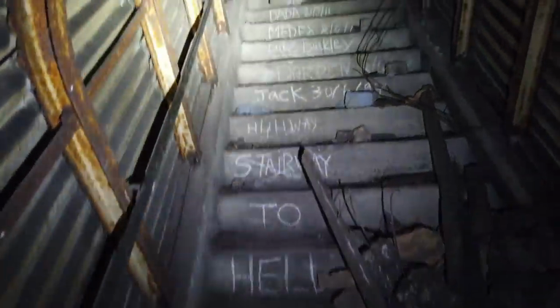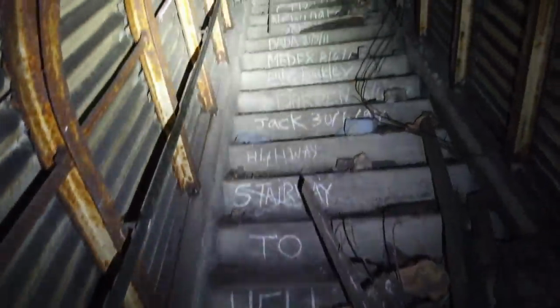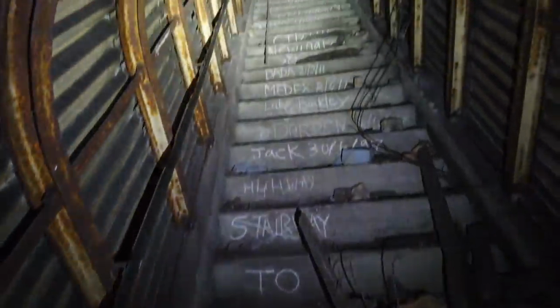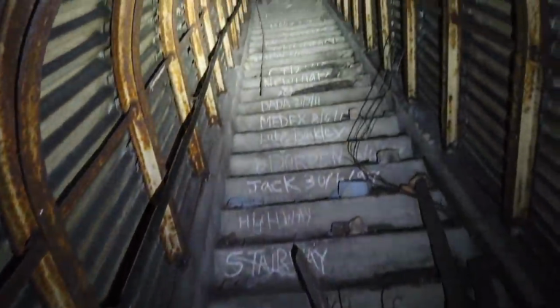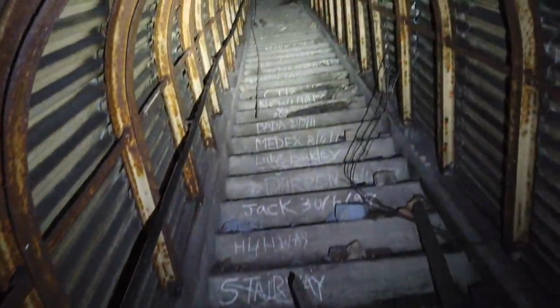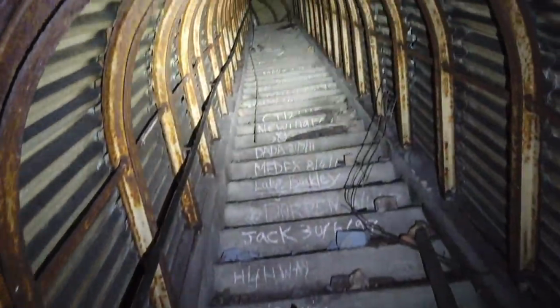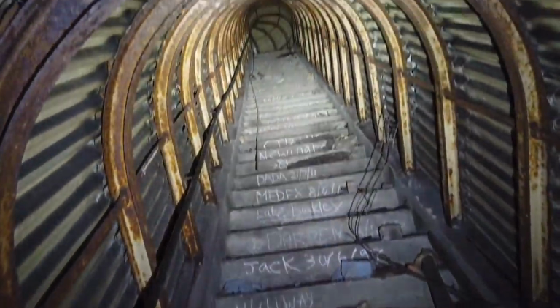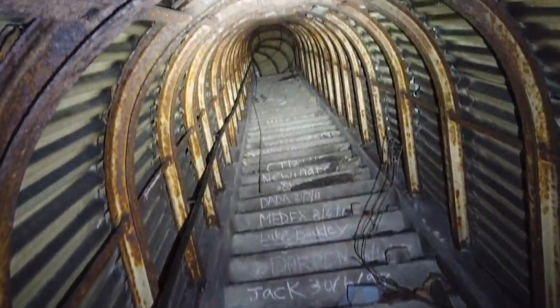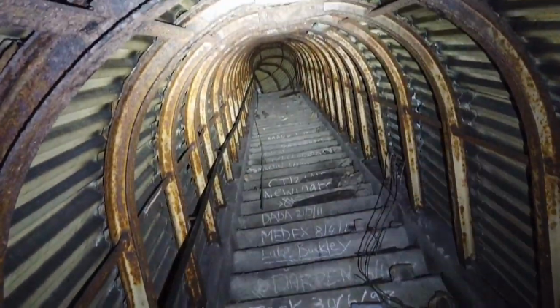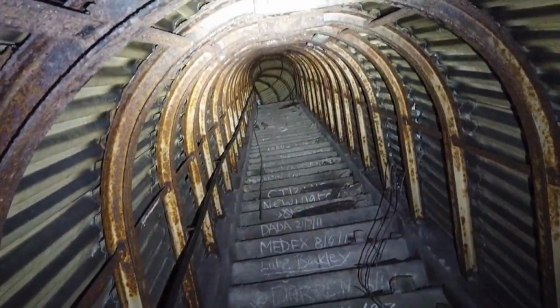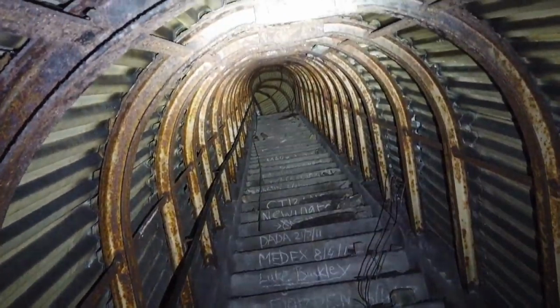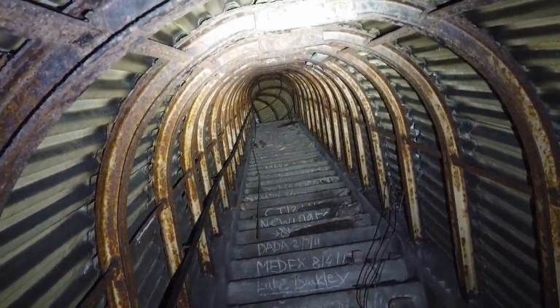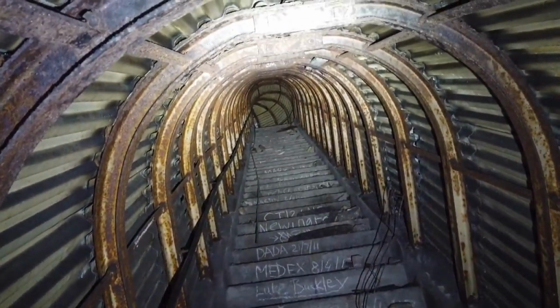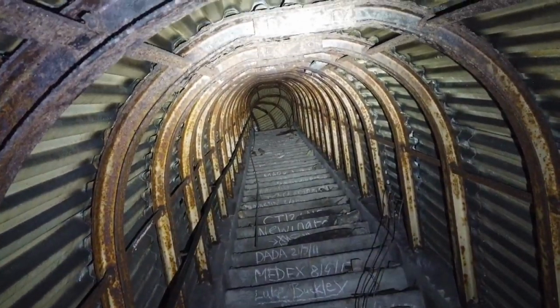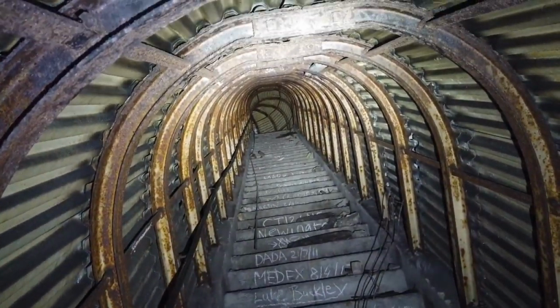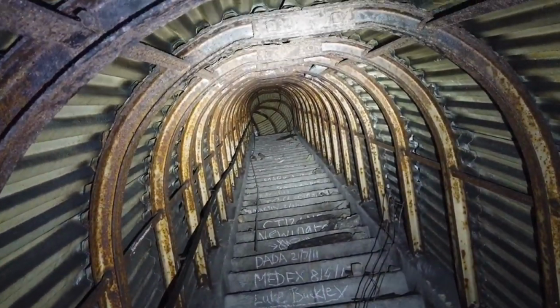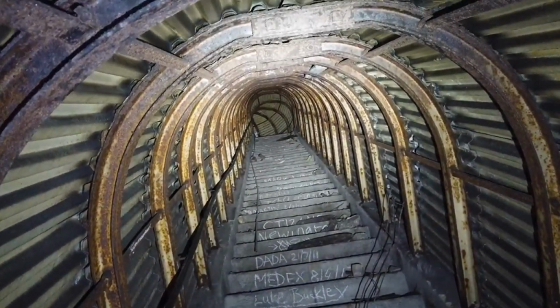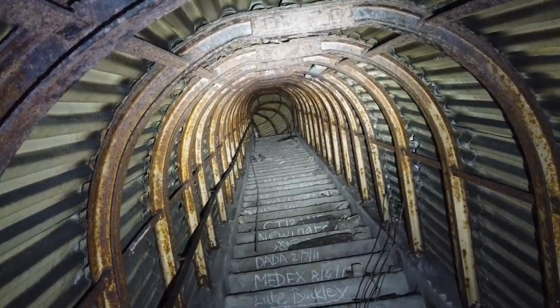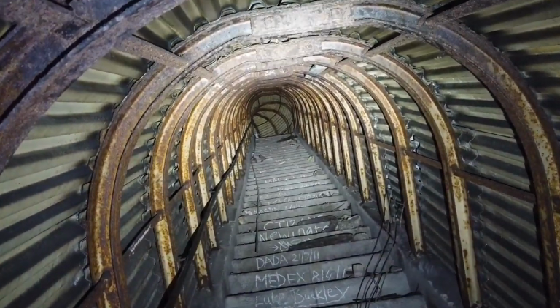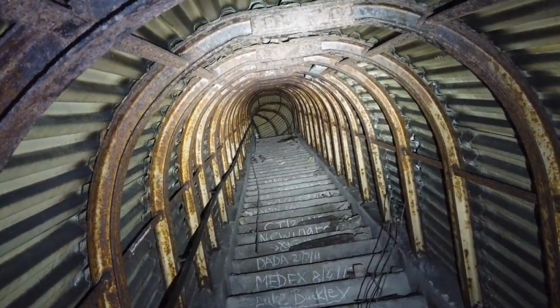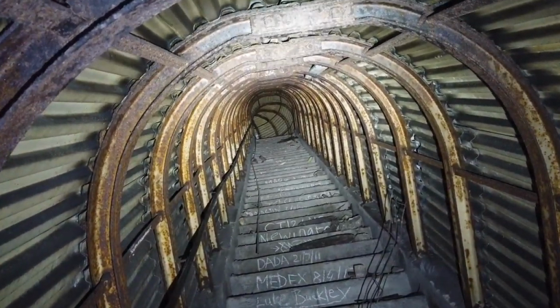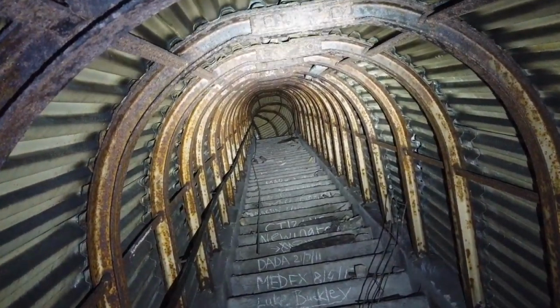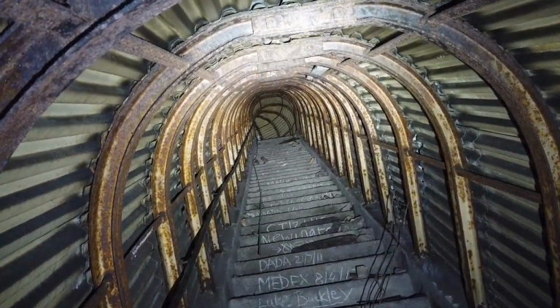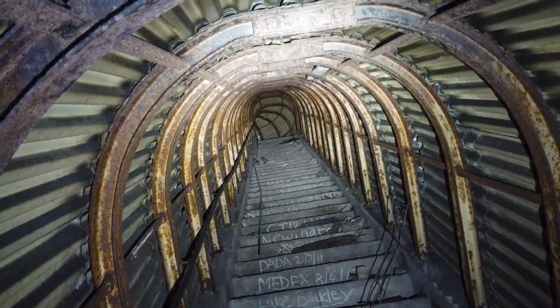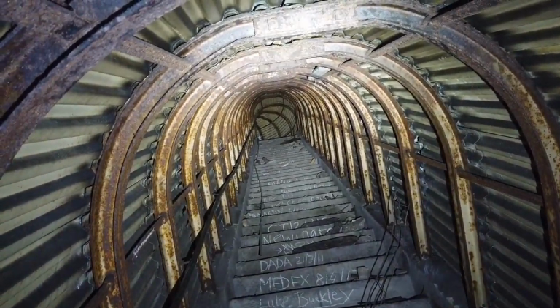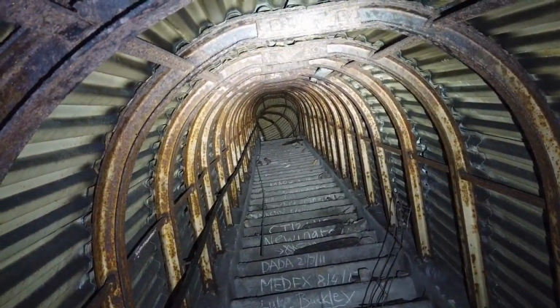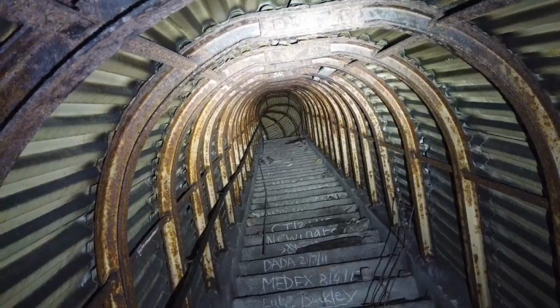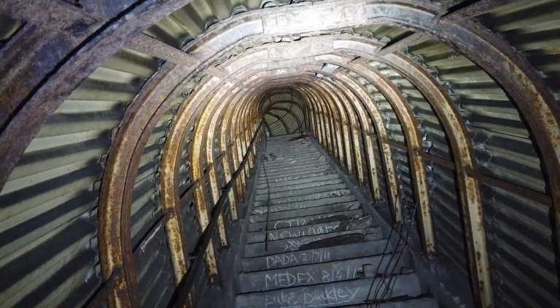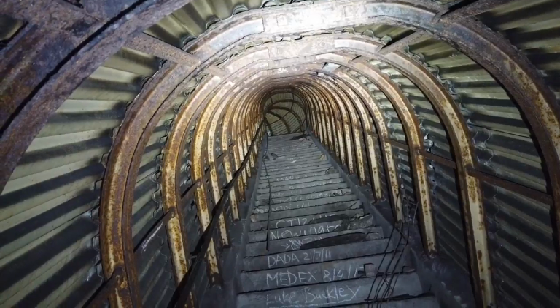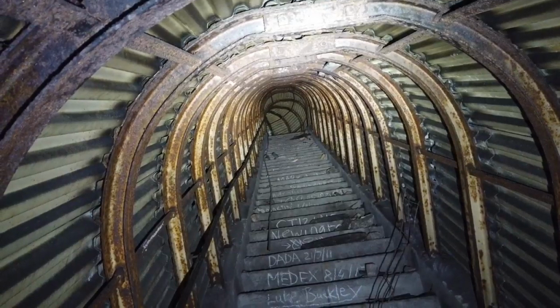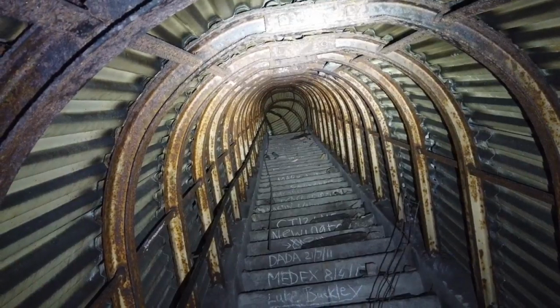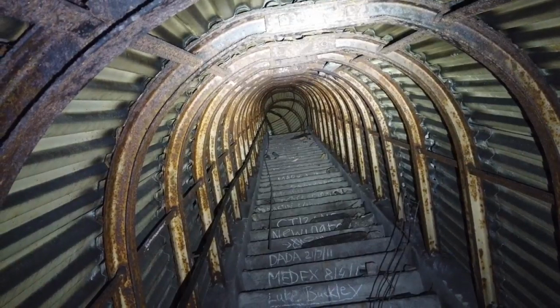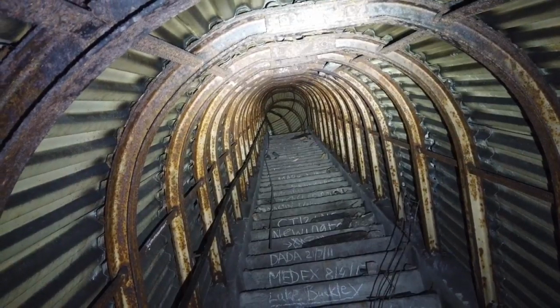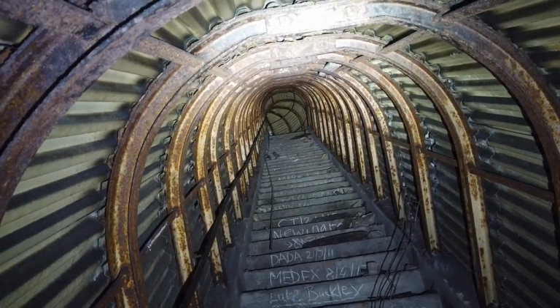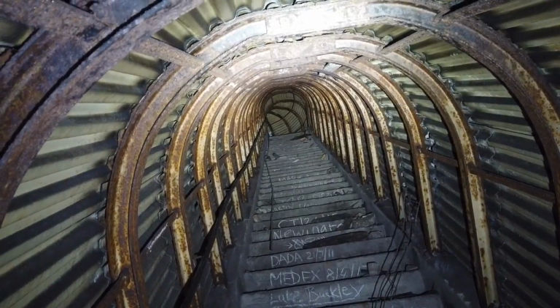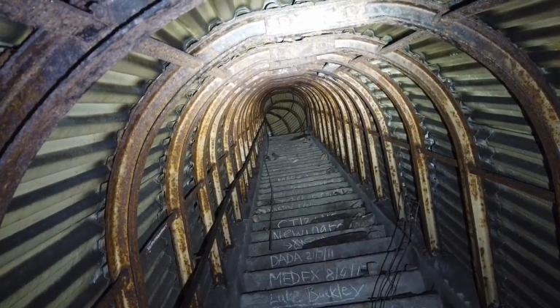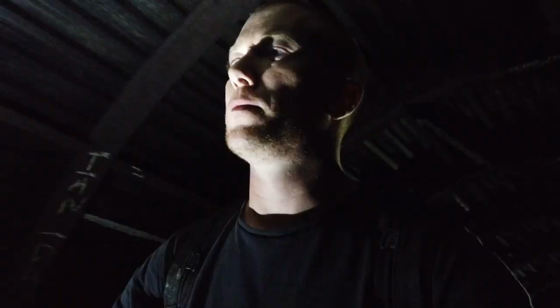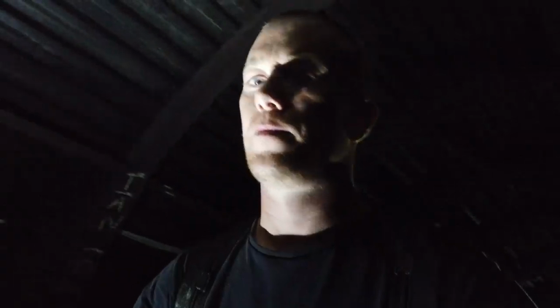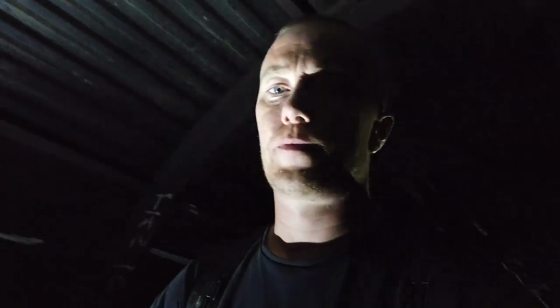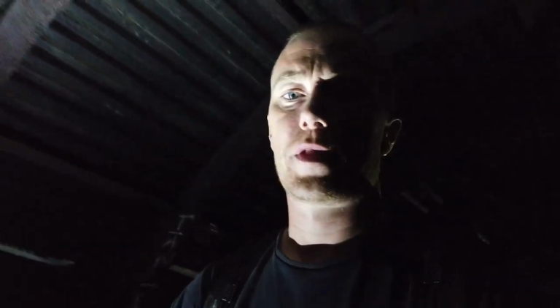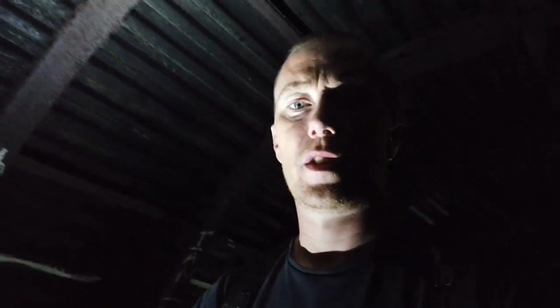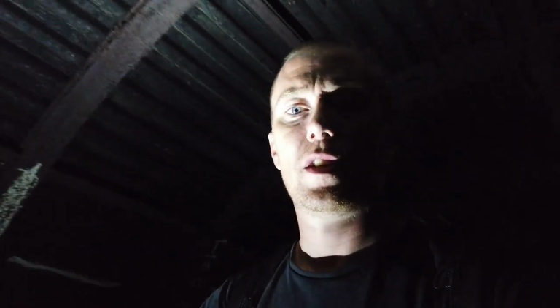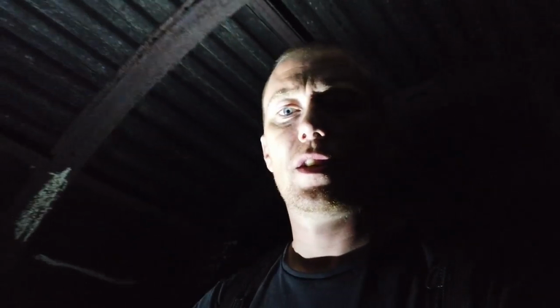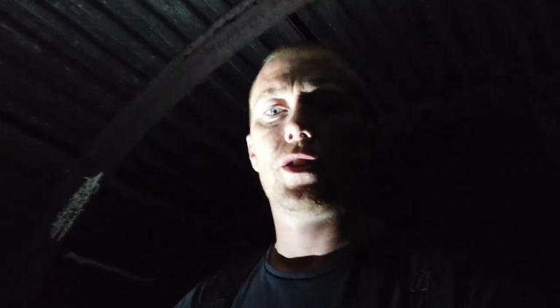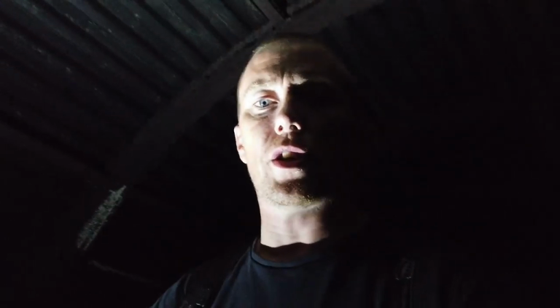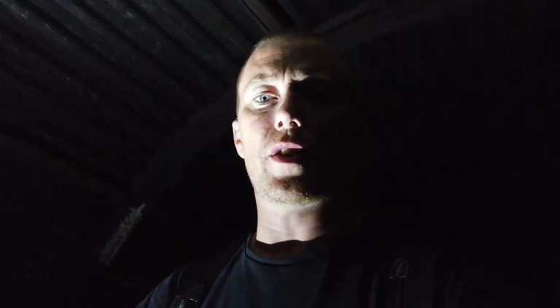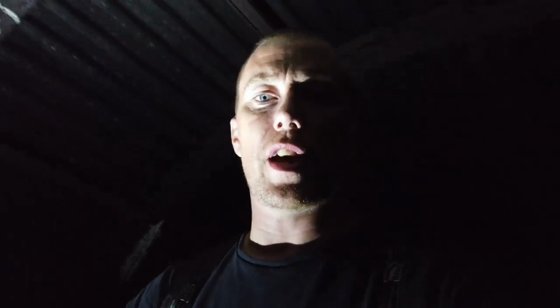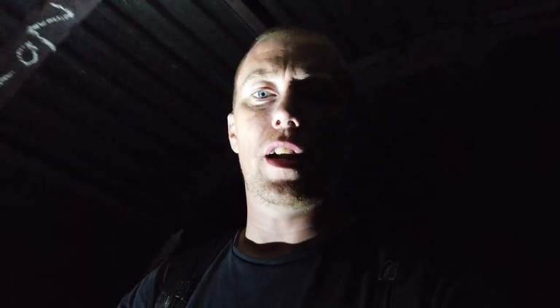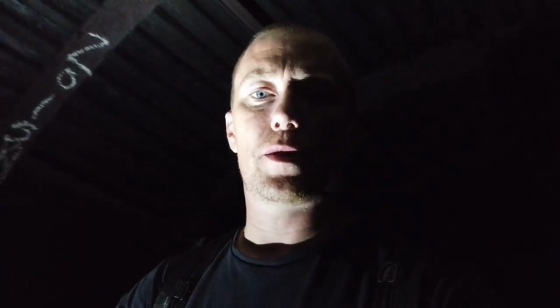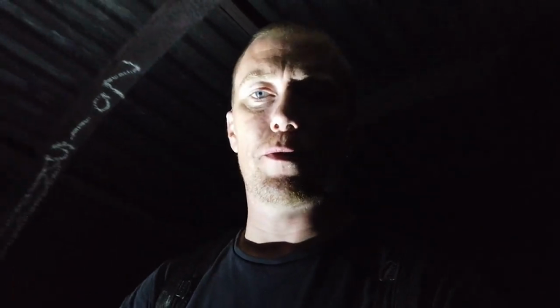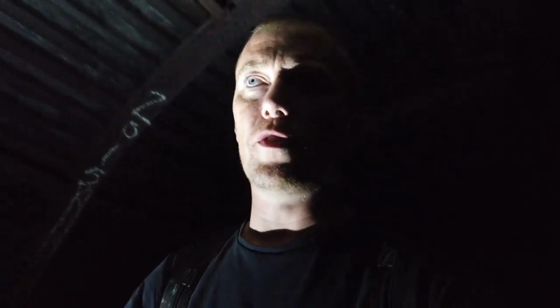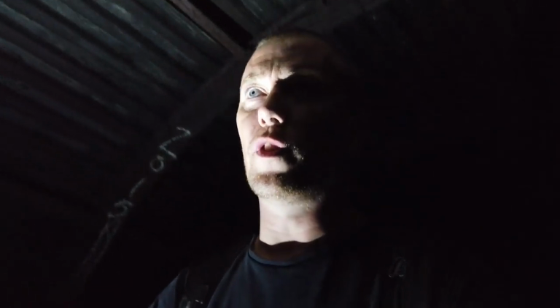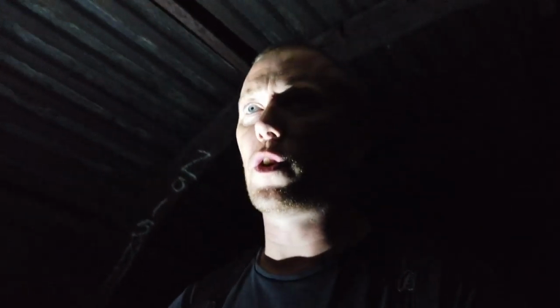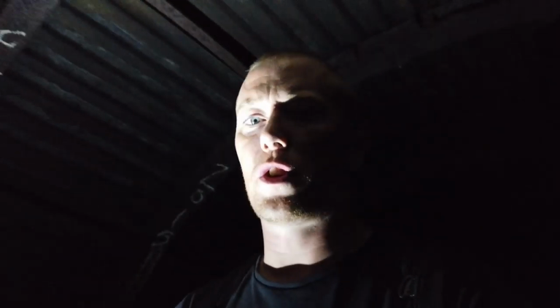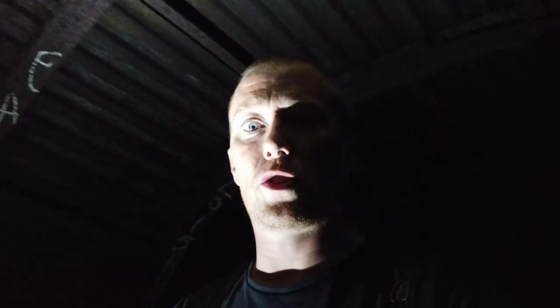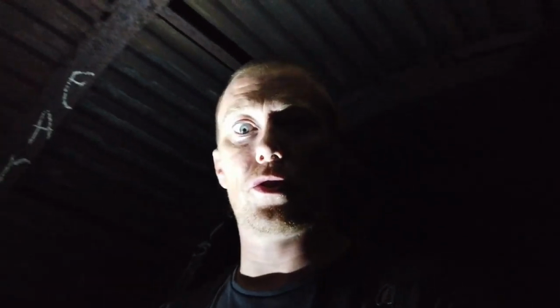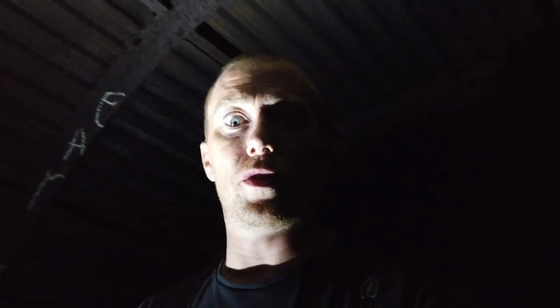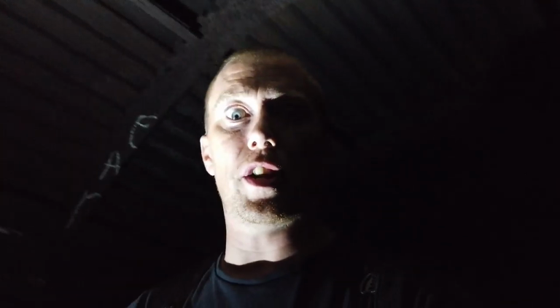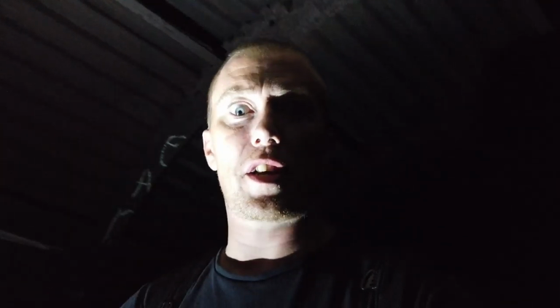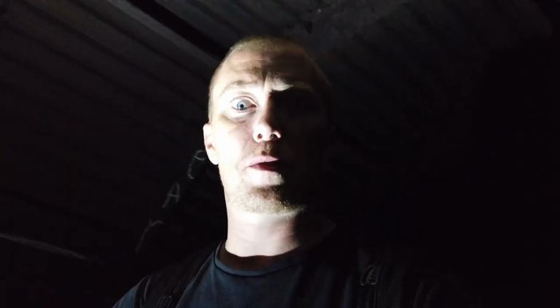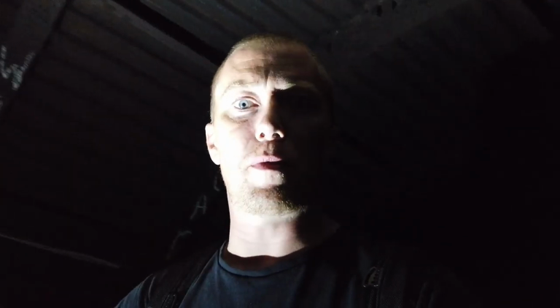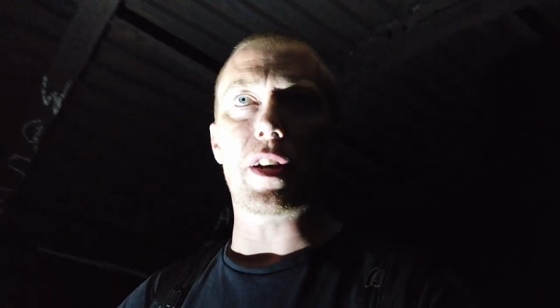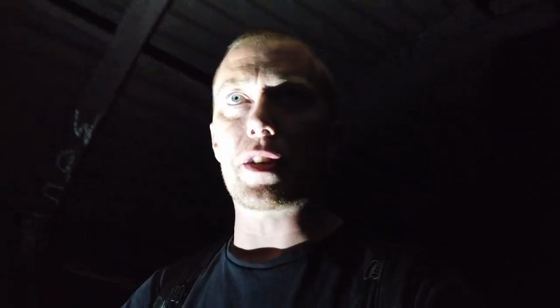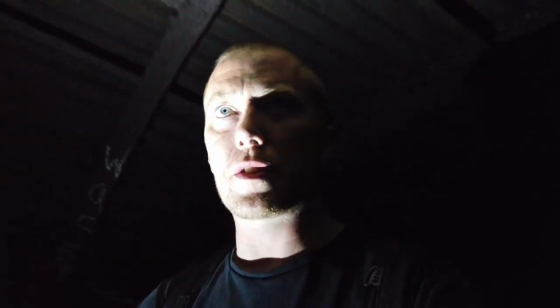Second World War deep shelter, everyone. Let's move on to the next place.